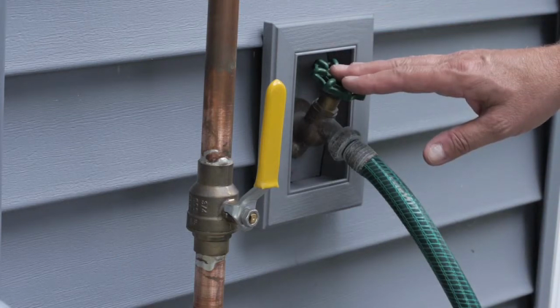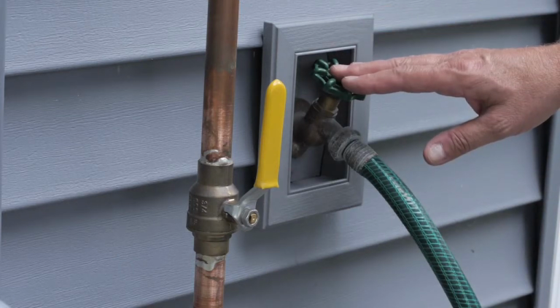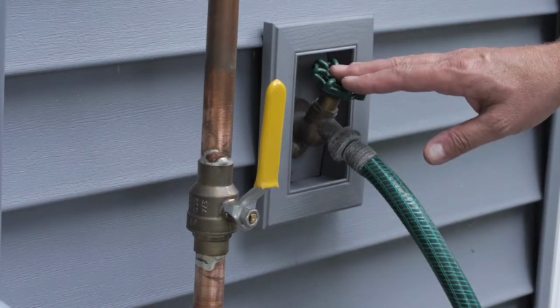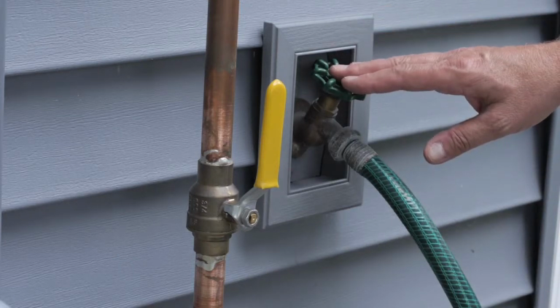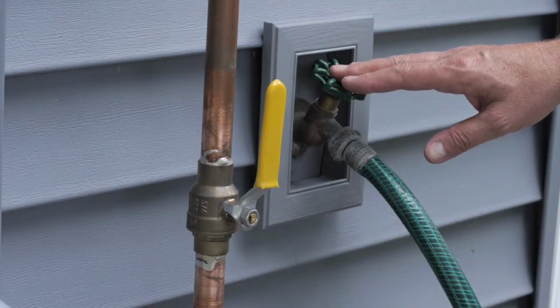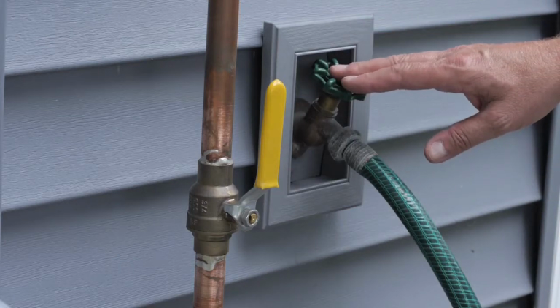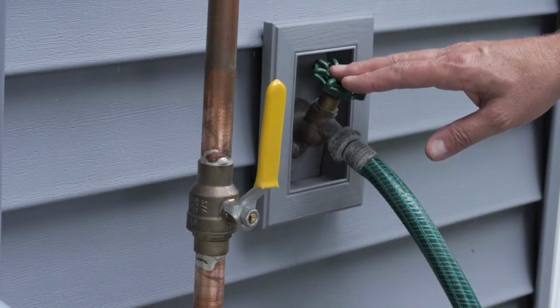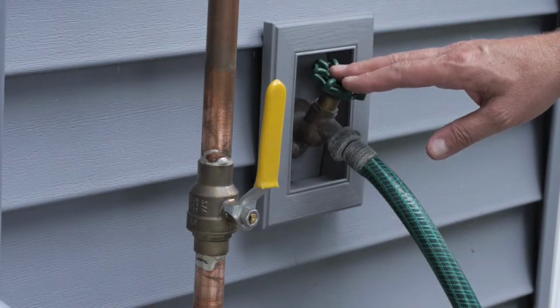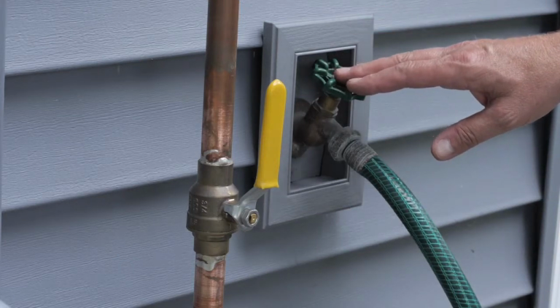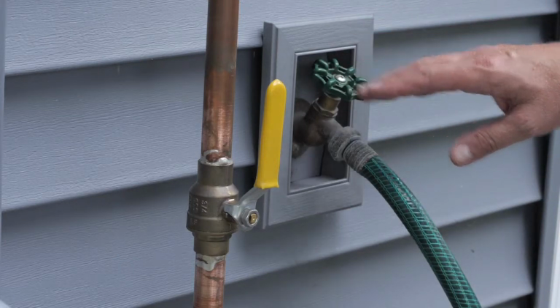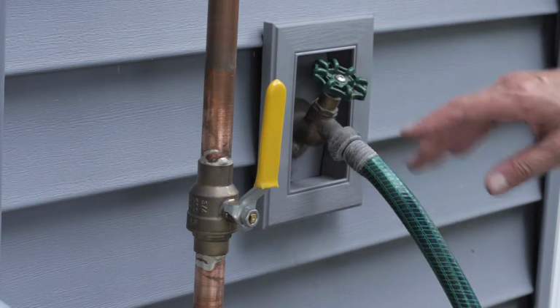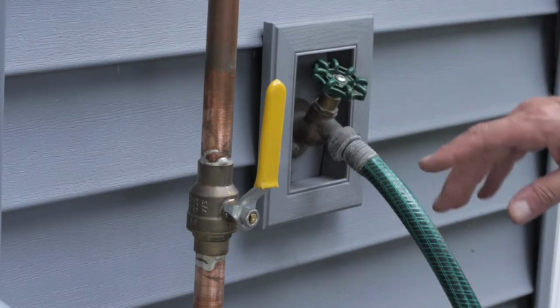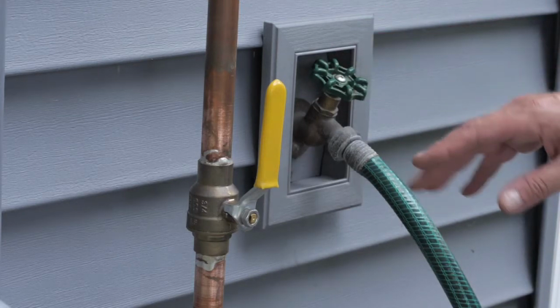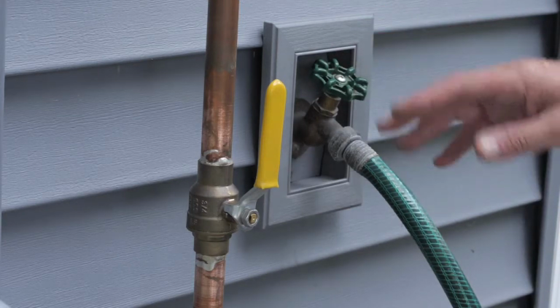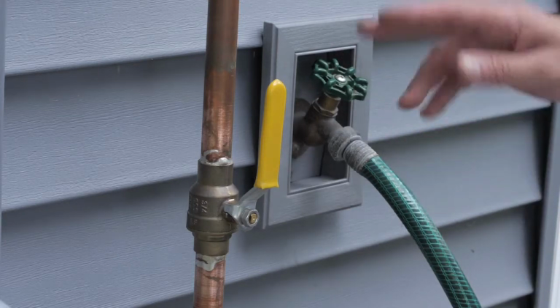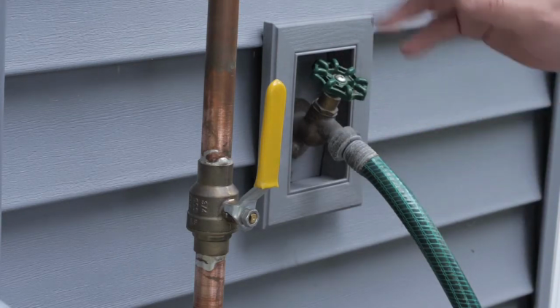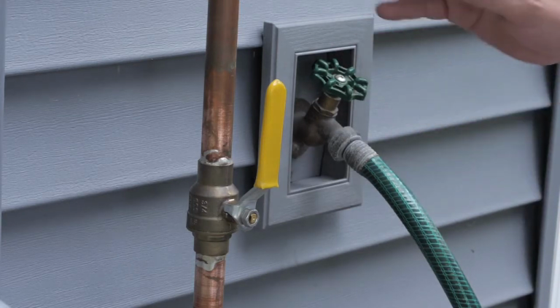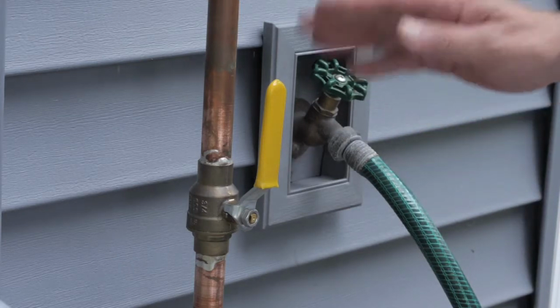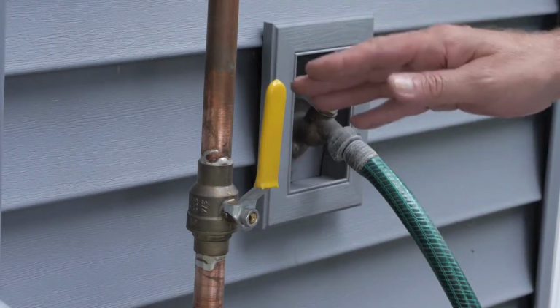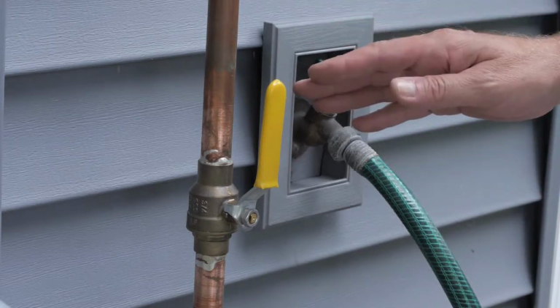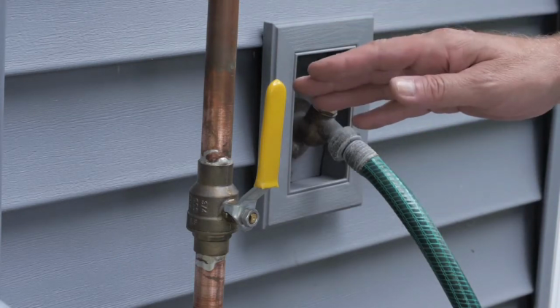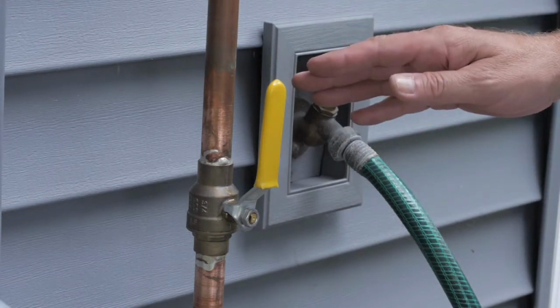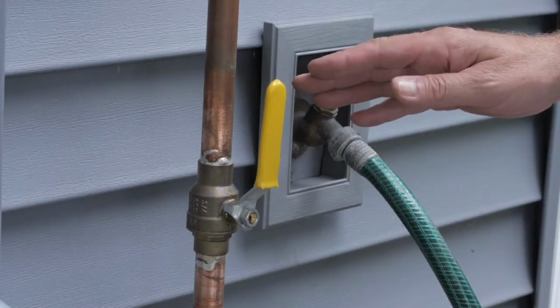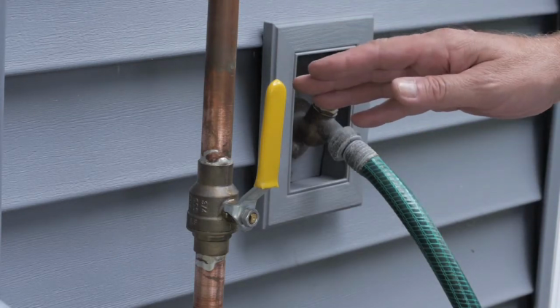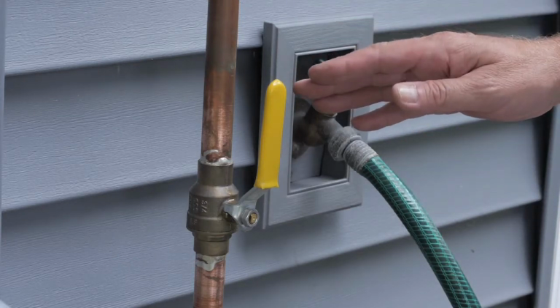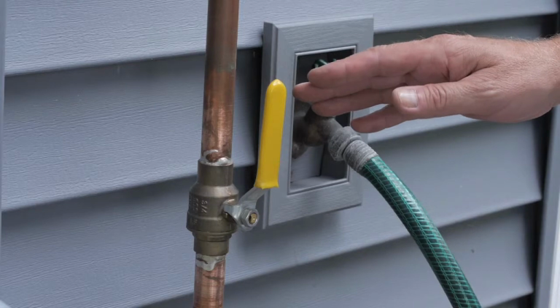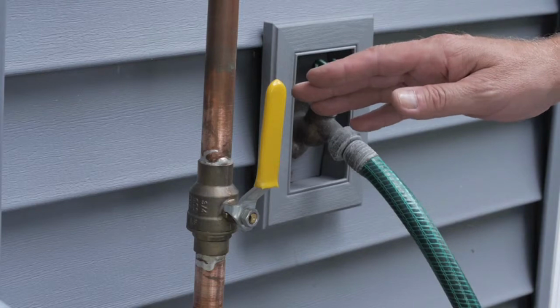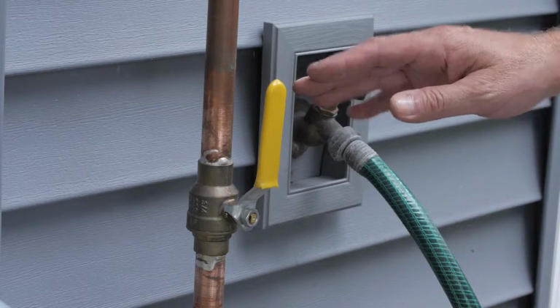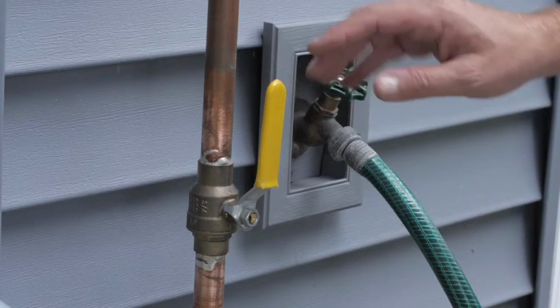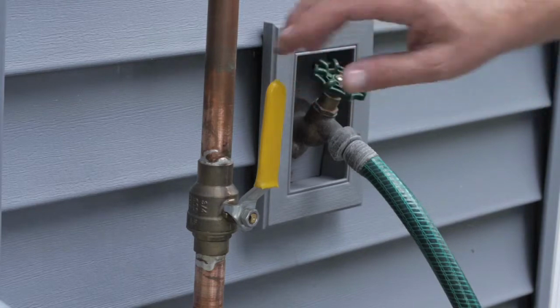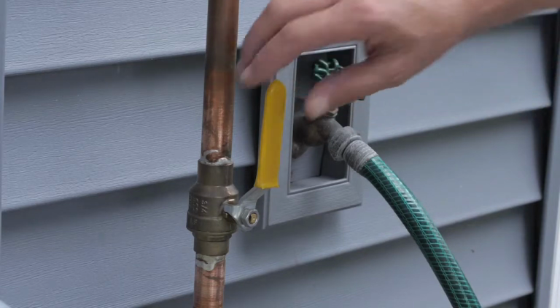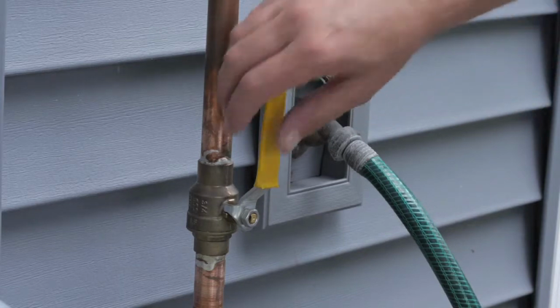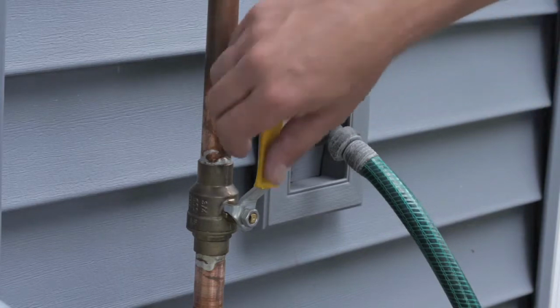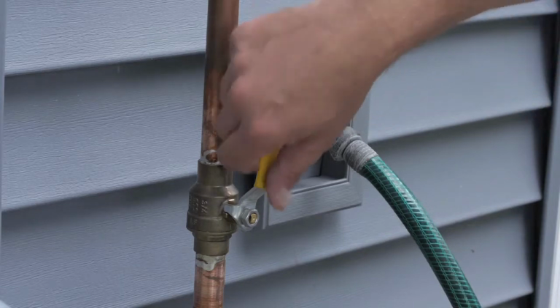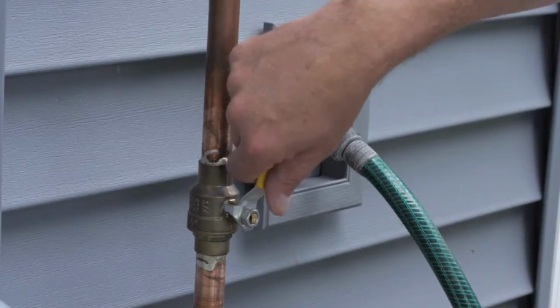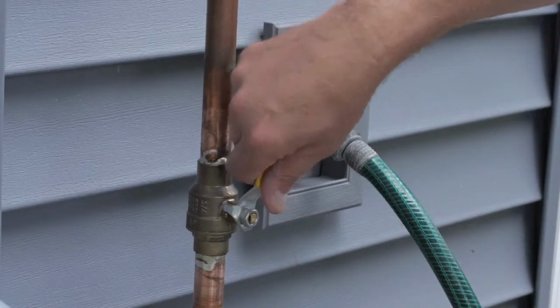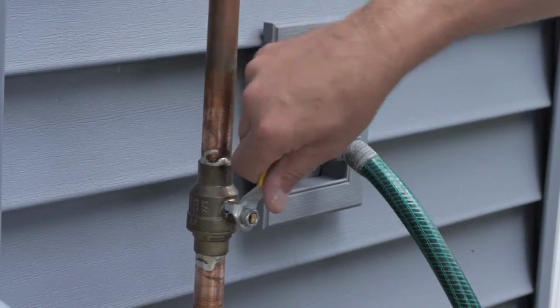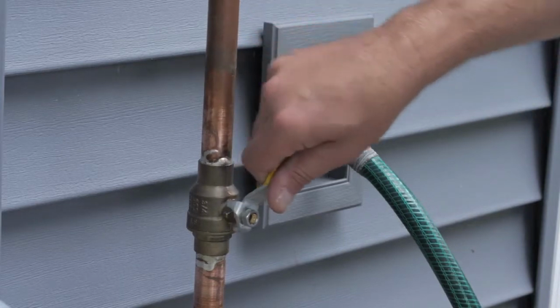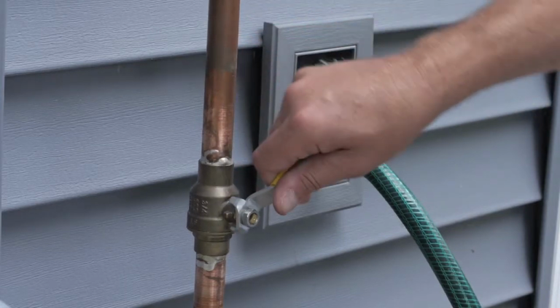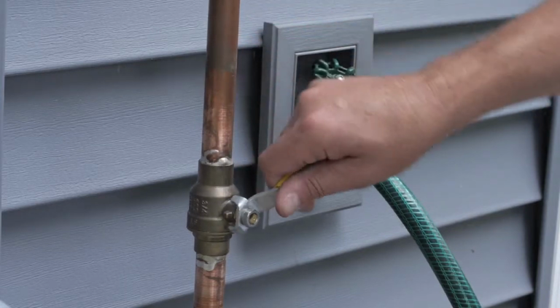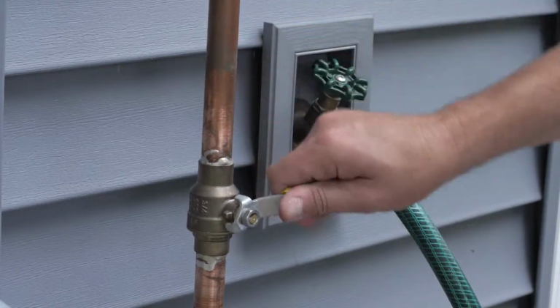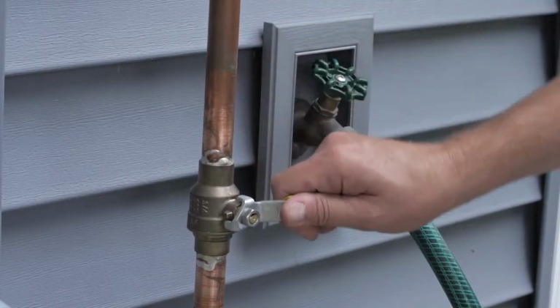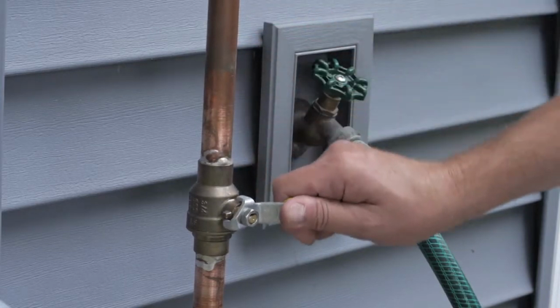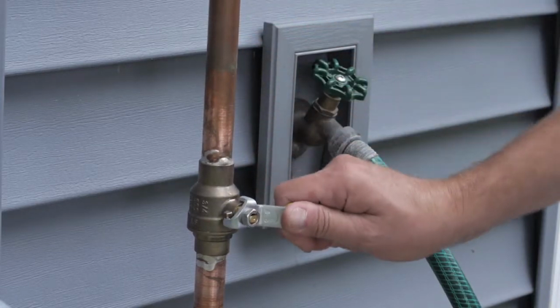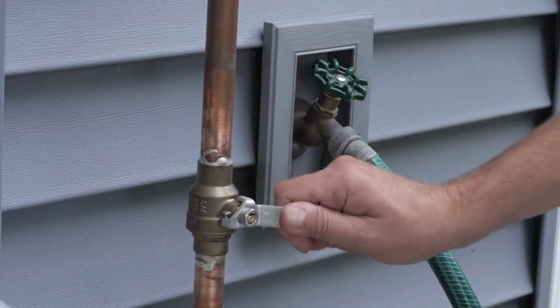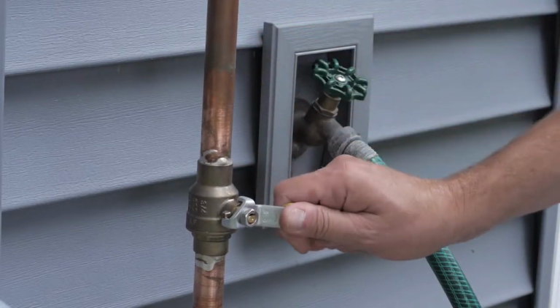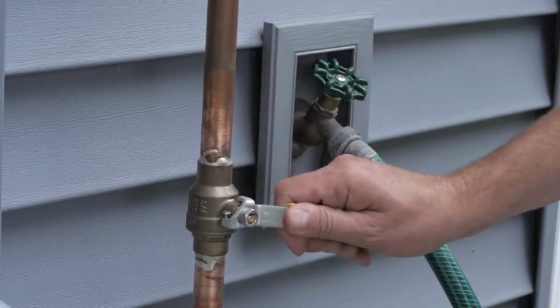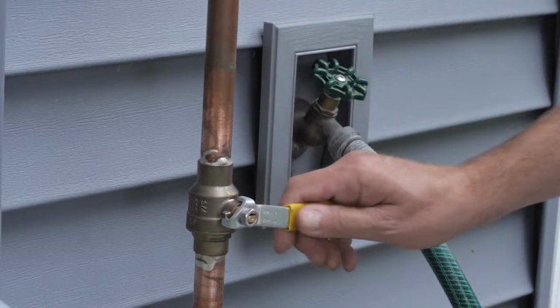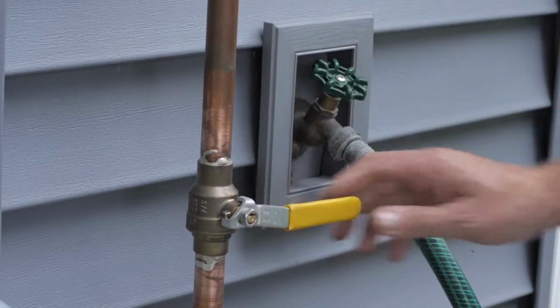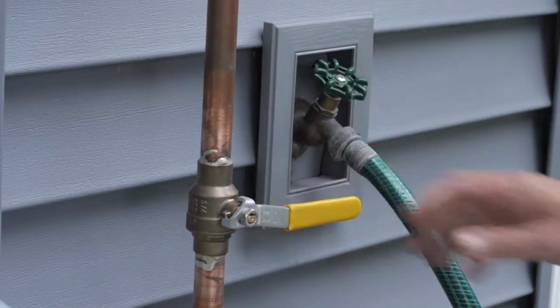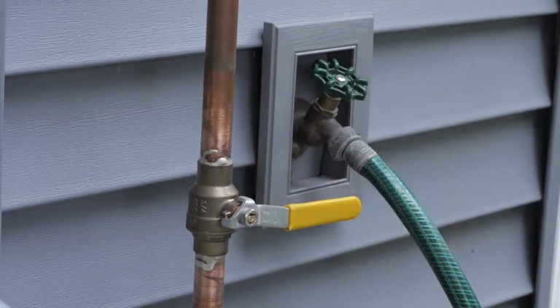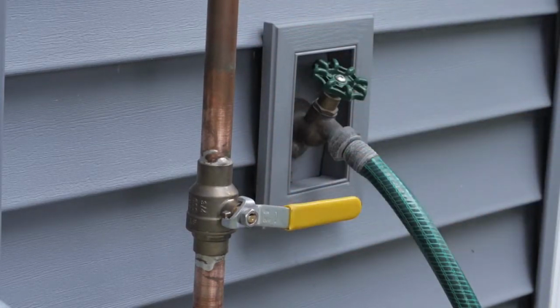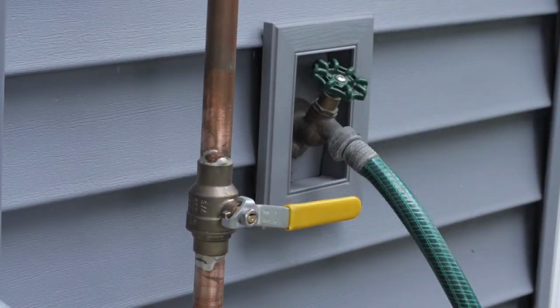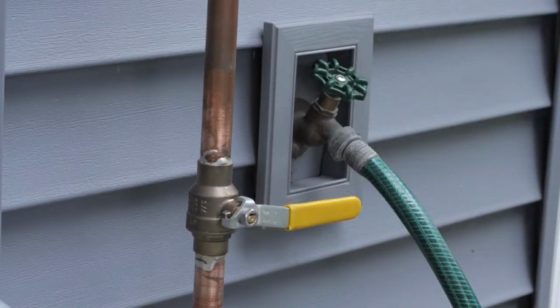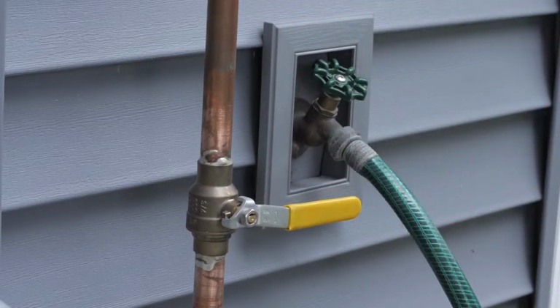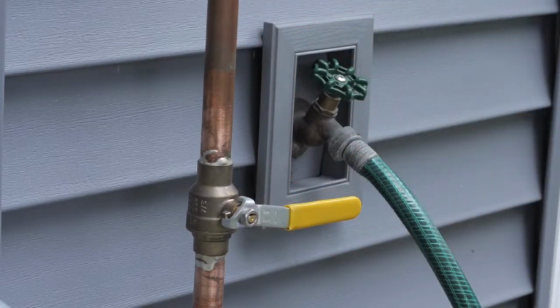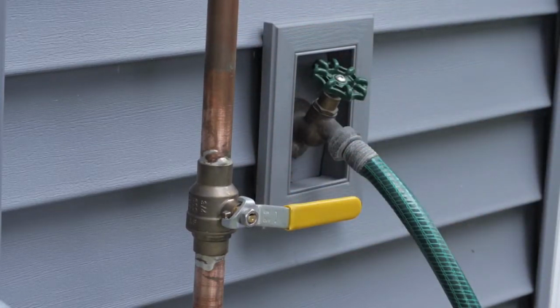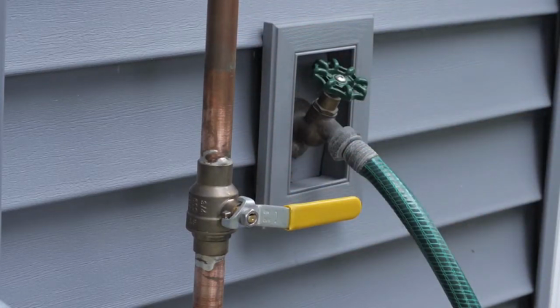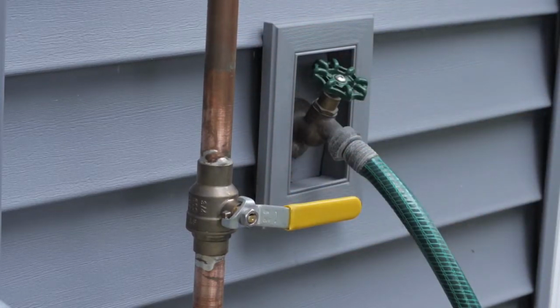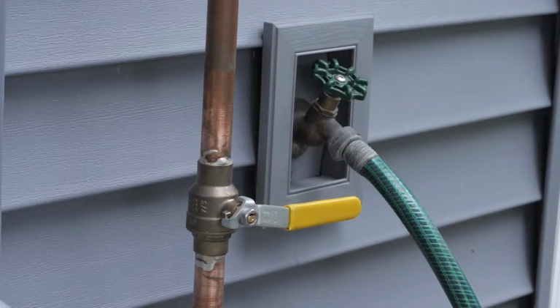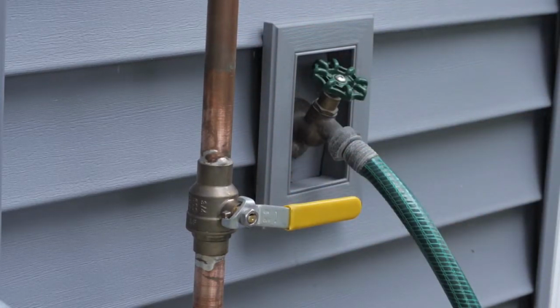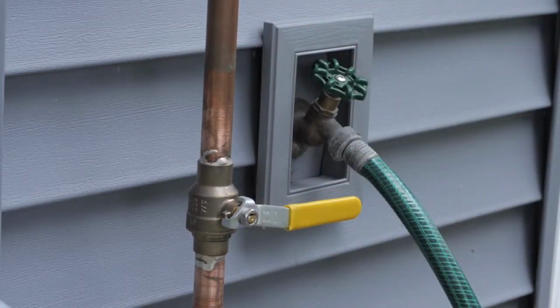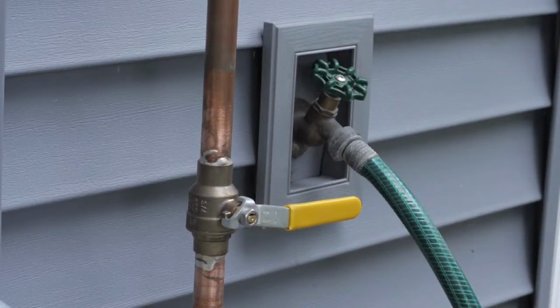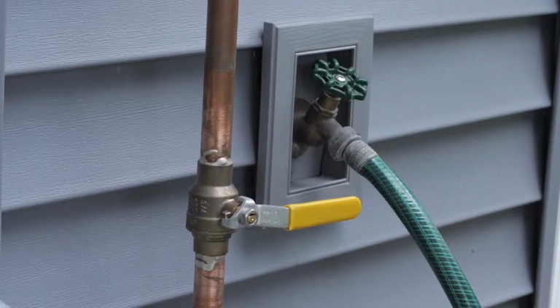In newer homes, you'll find a valve that looks like this. To turn off the water, move the valve handle to a horizontal position.